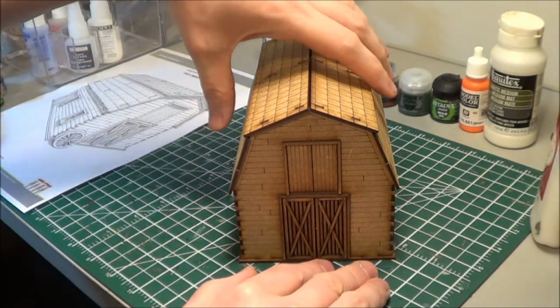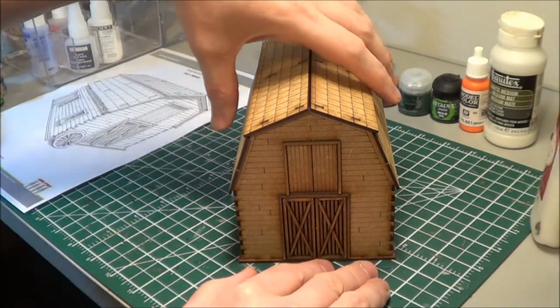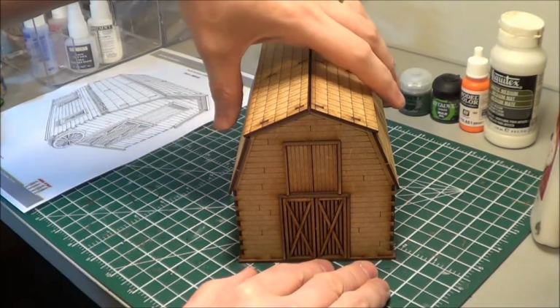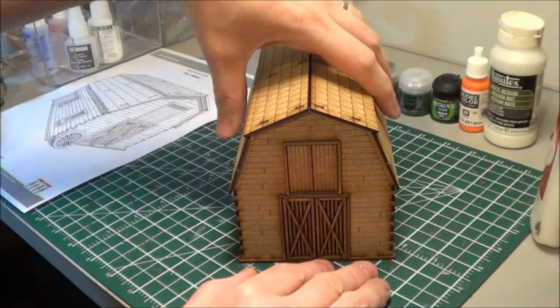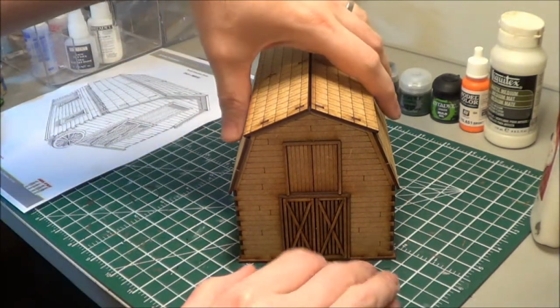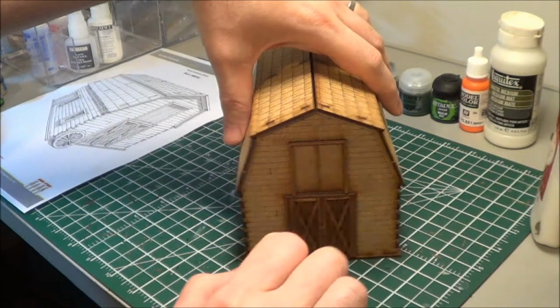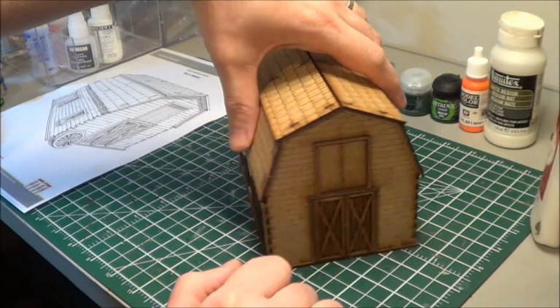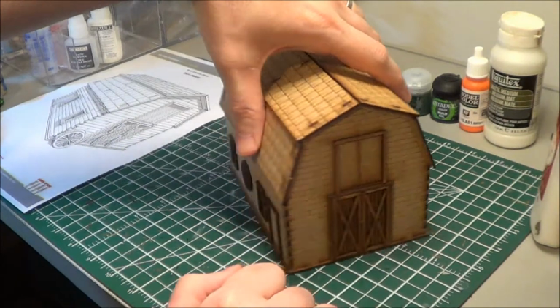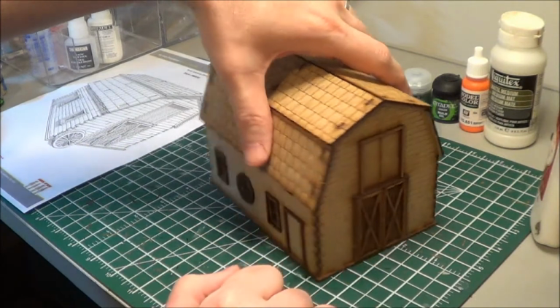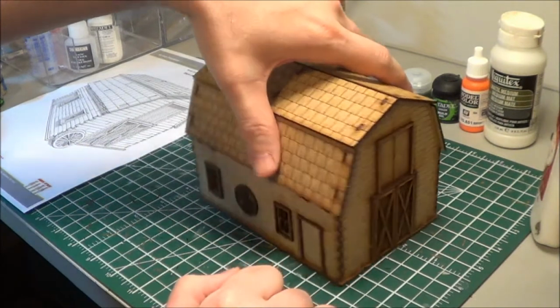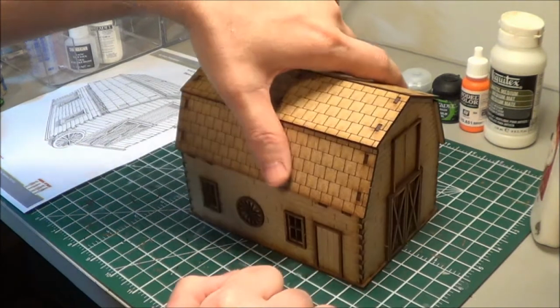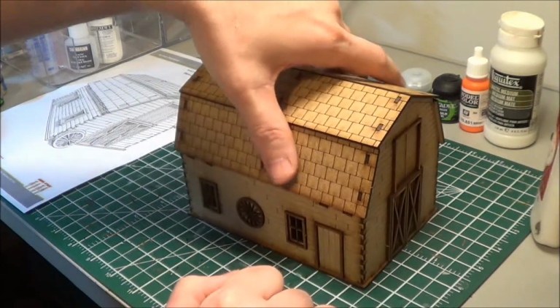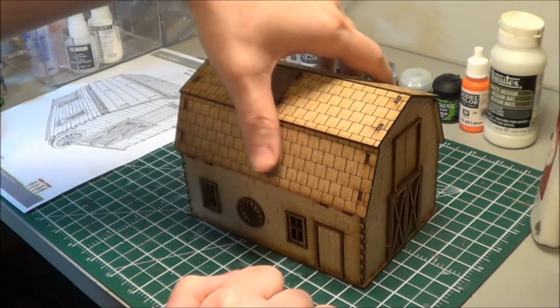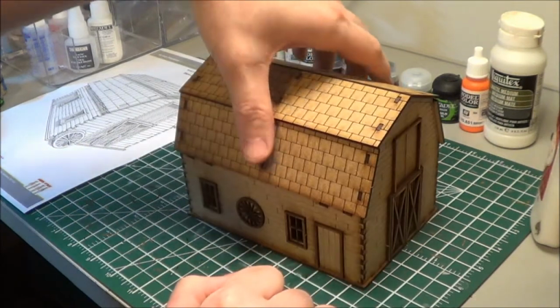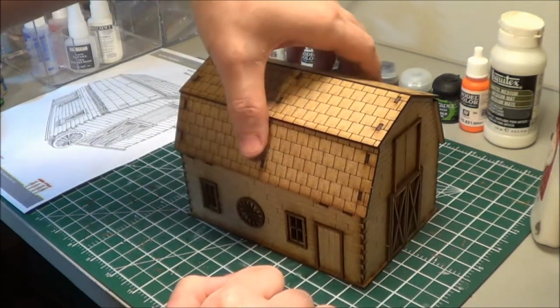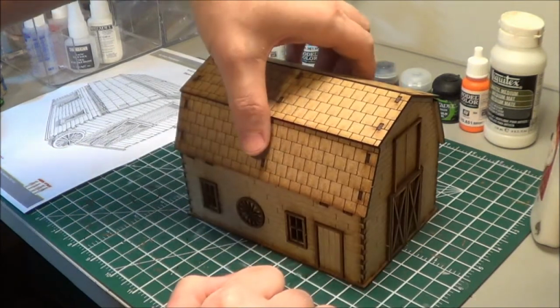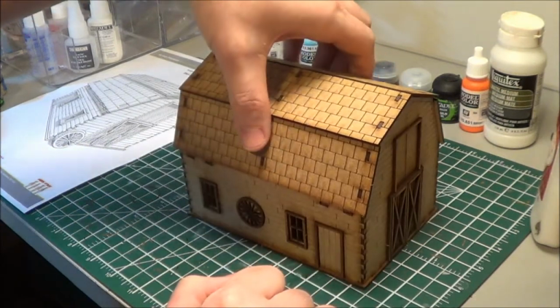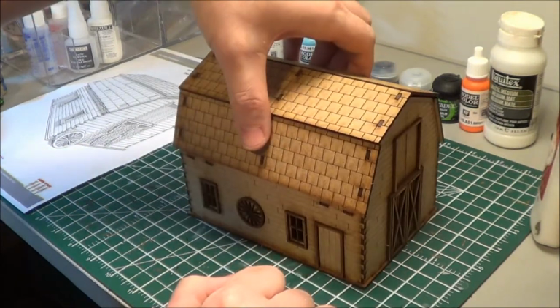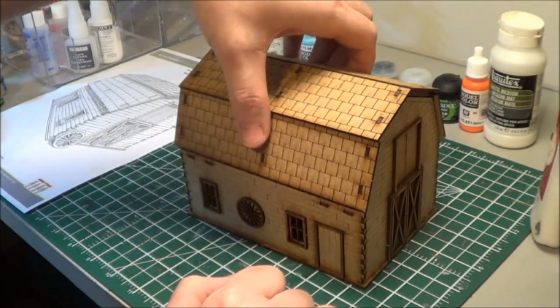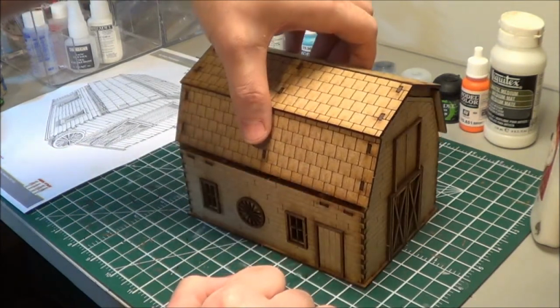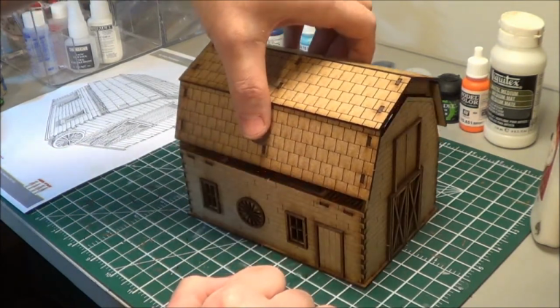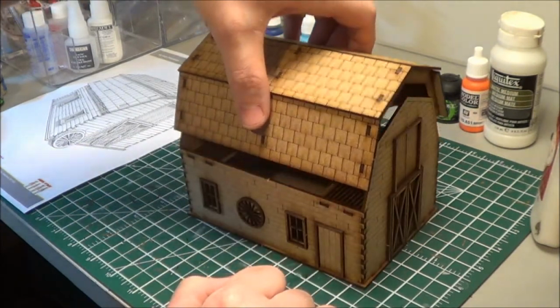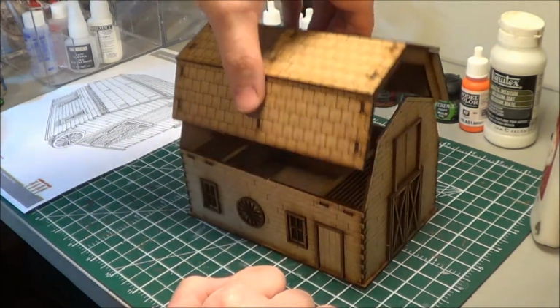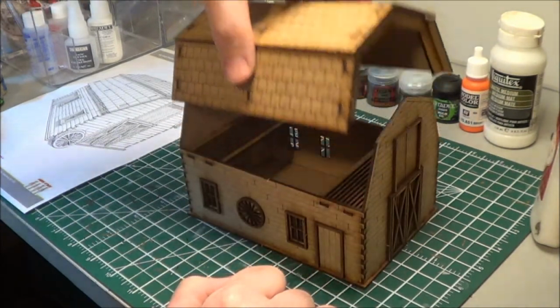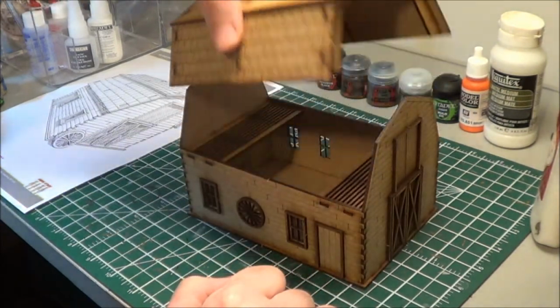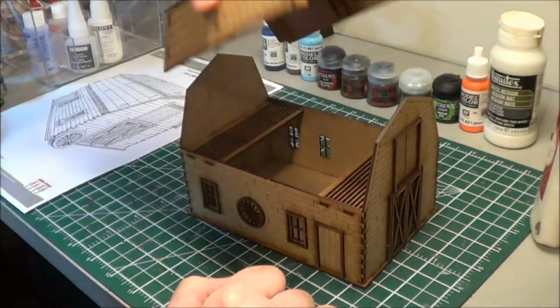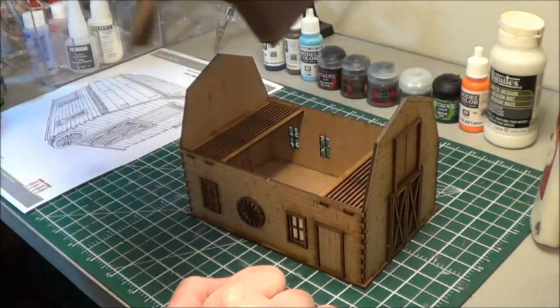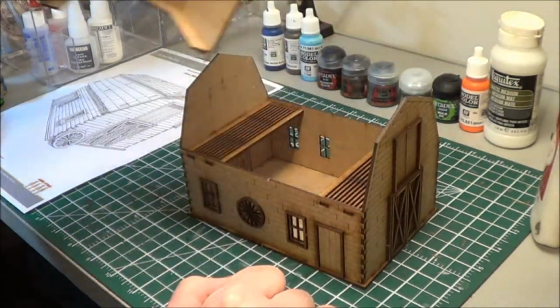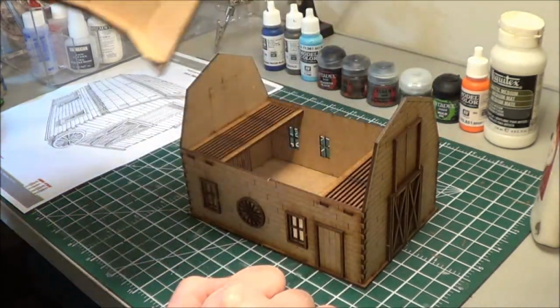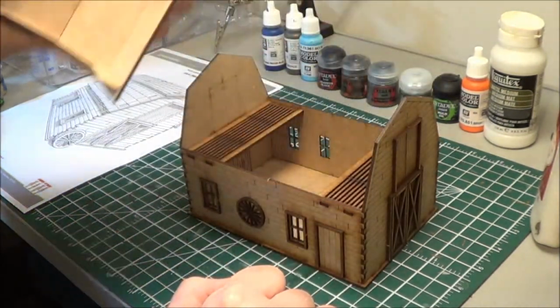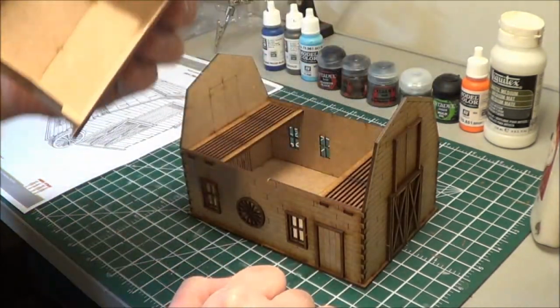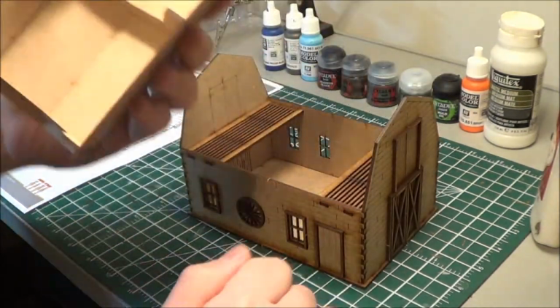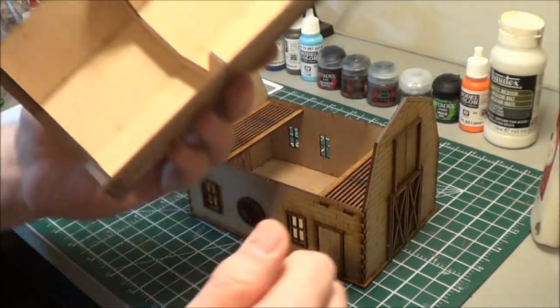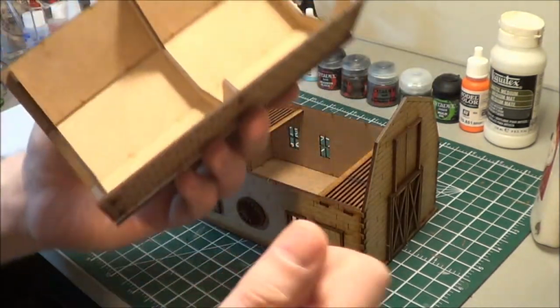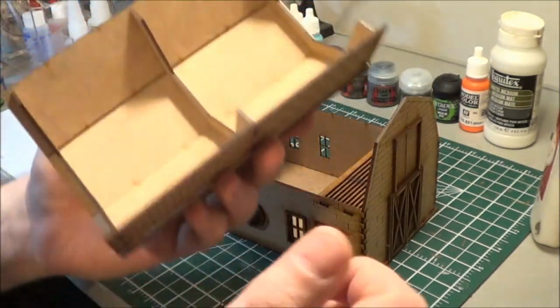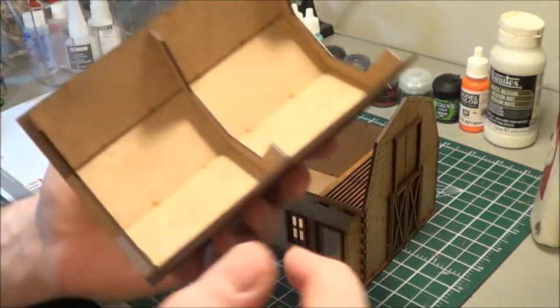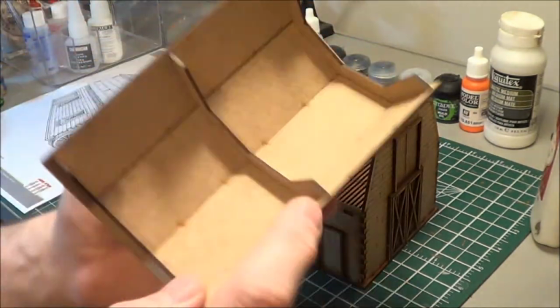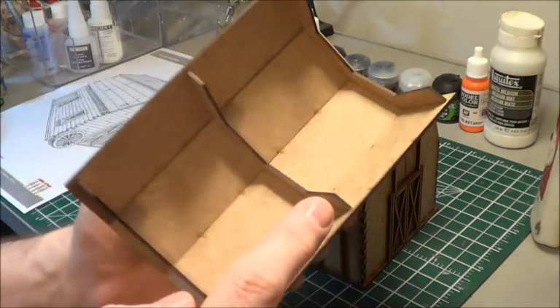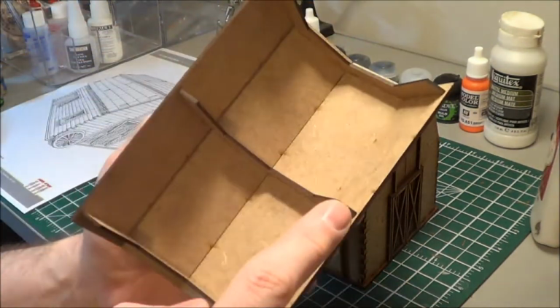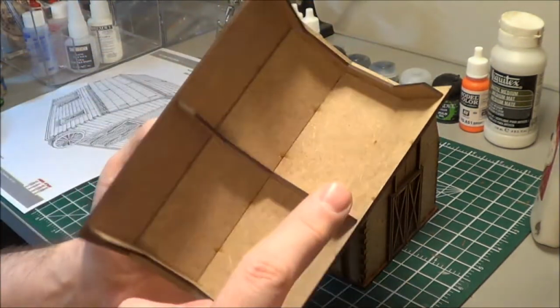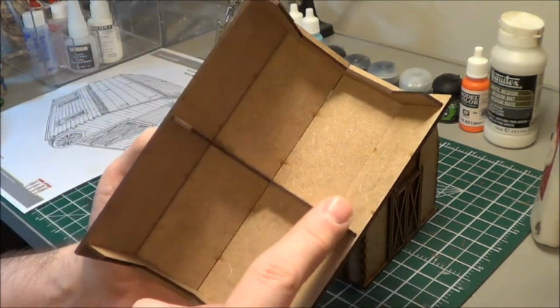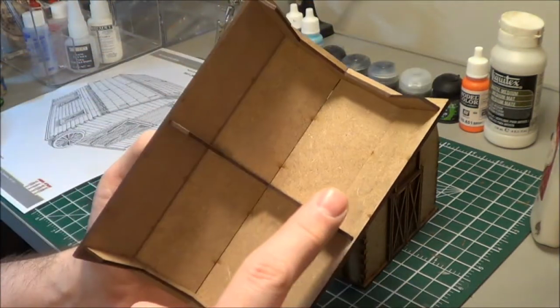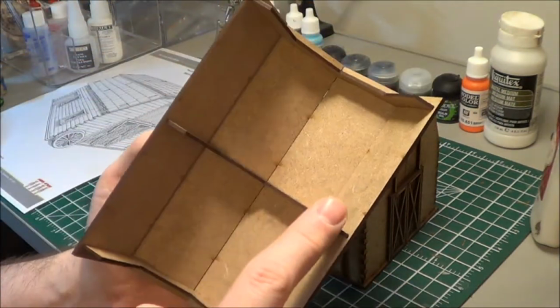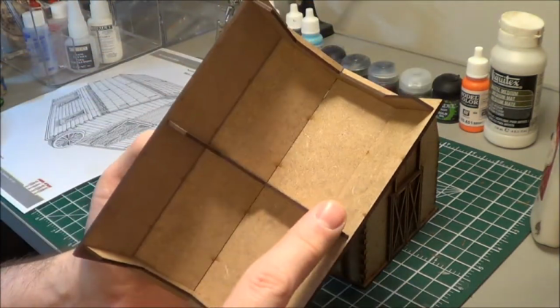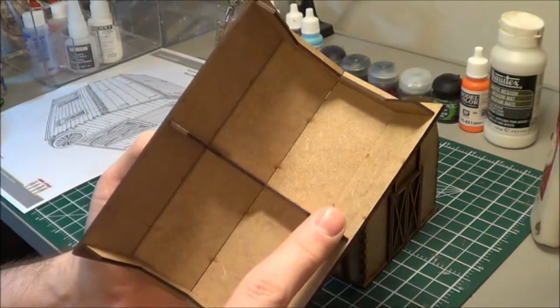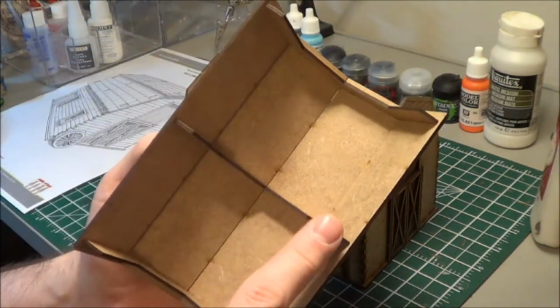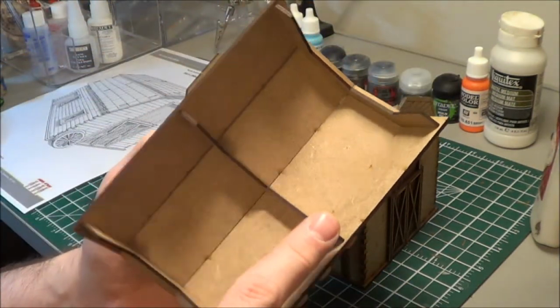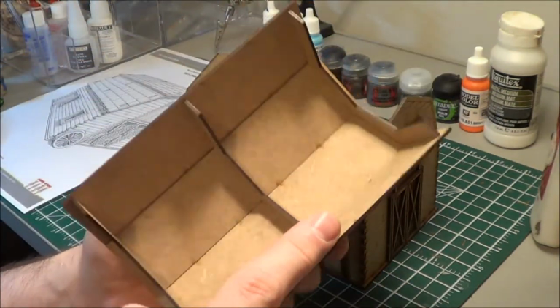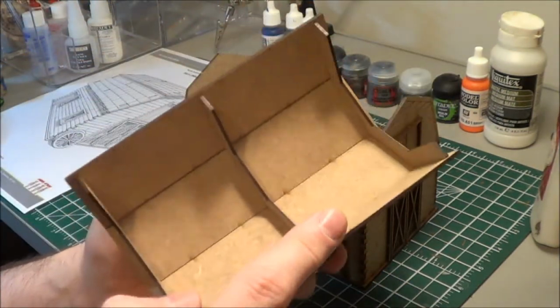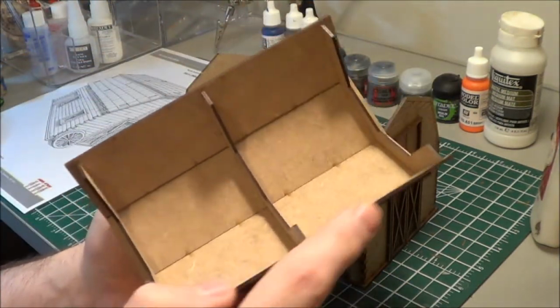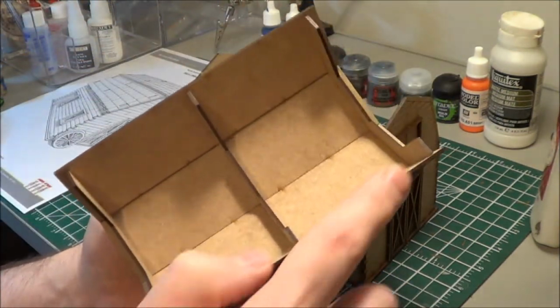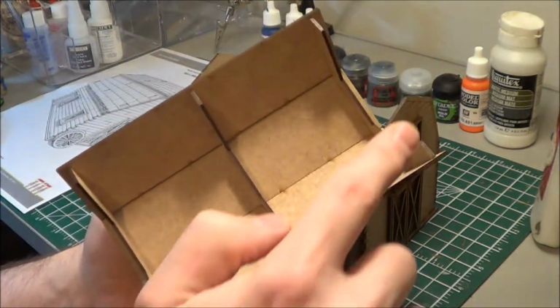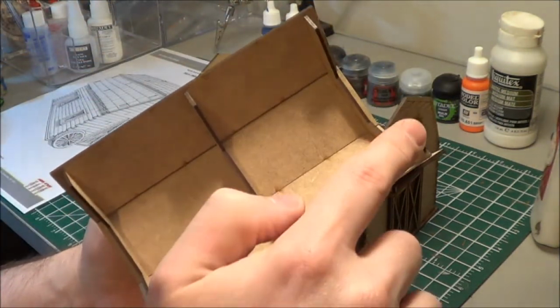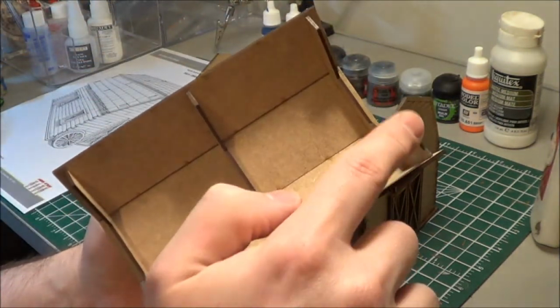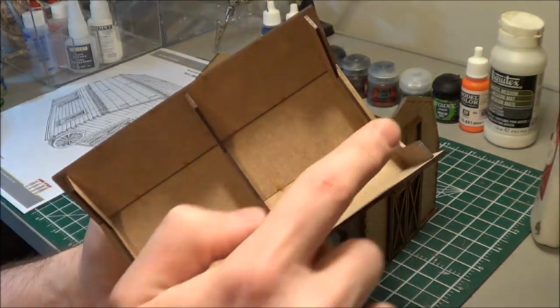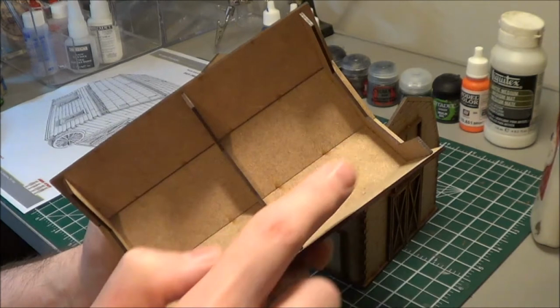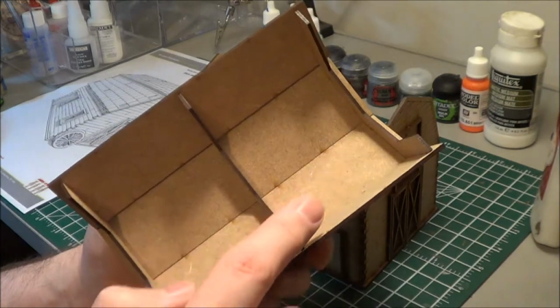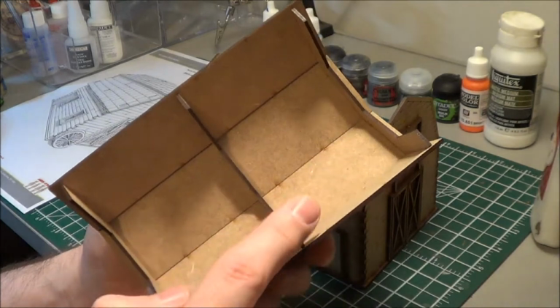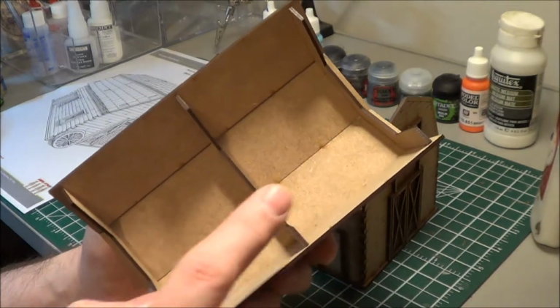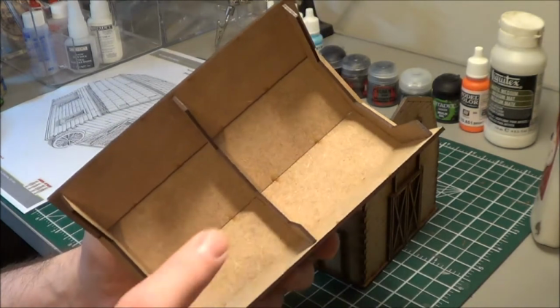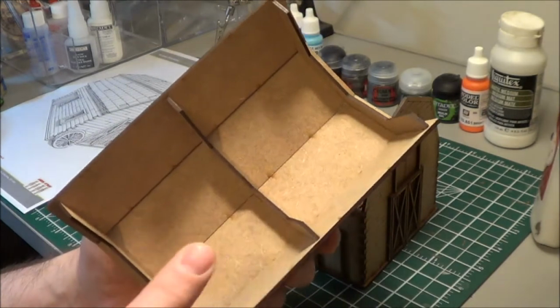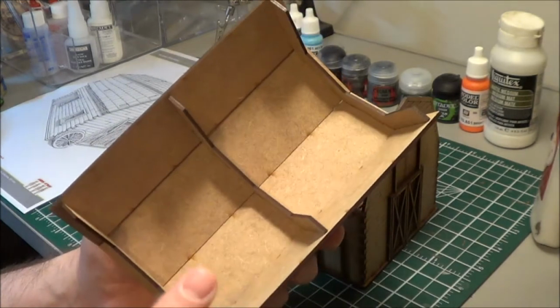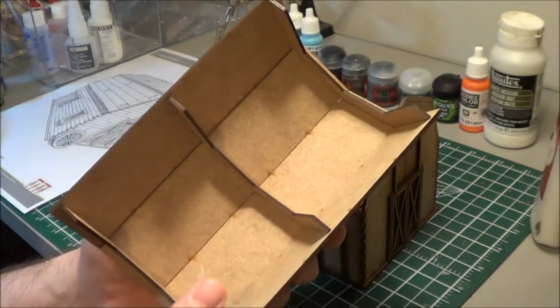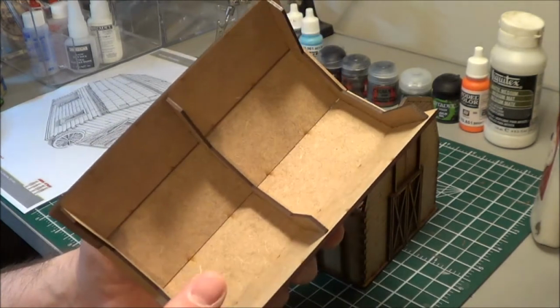So for the roof, these are the panels that I was talking about. It's fairly simple.